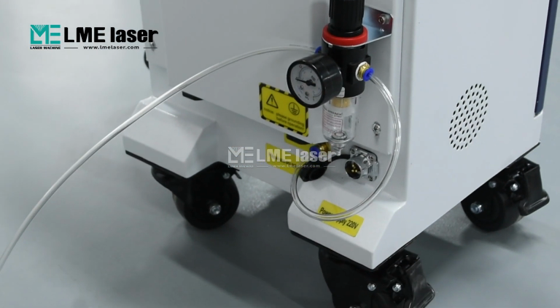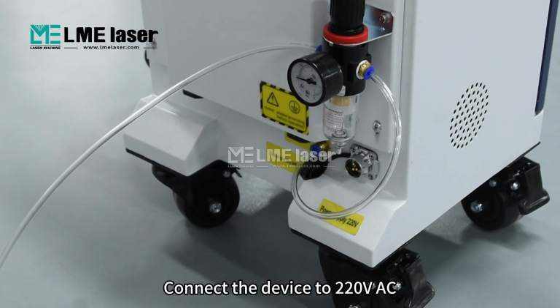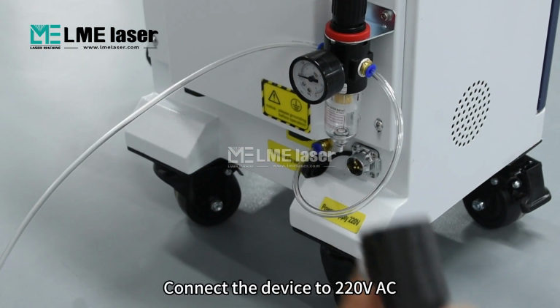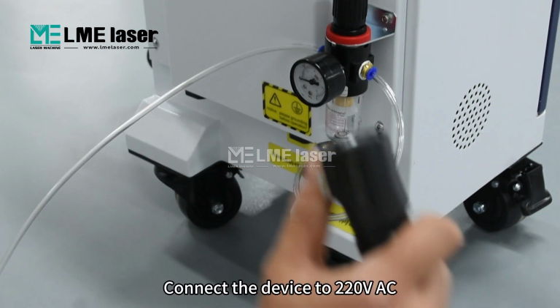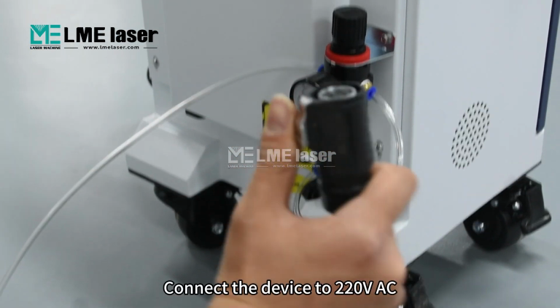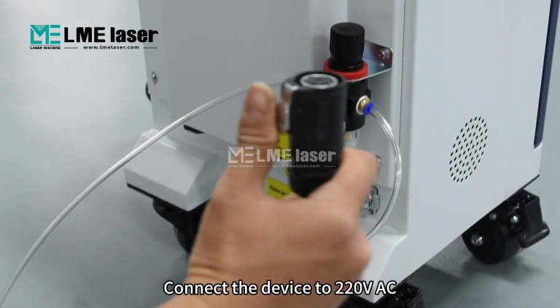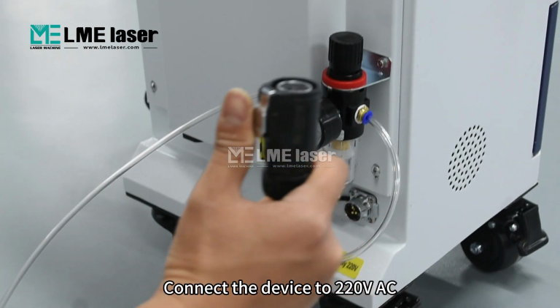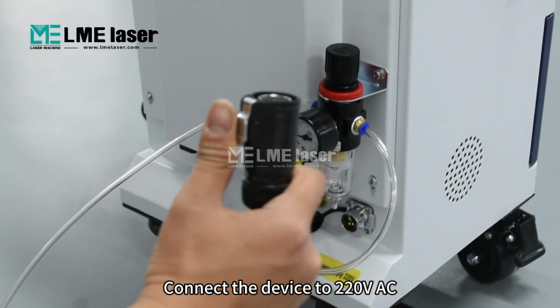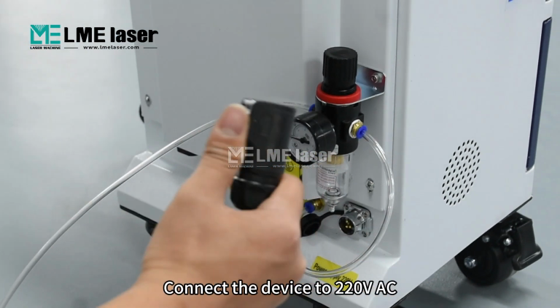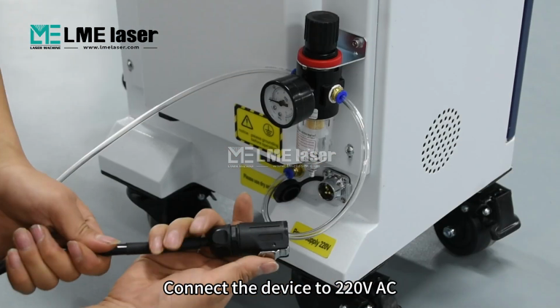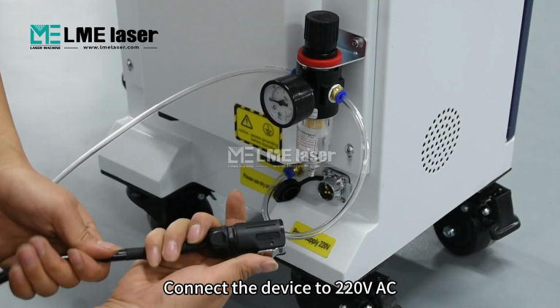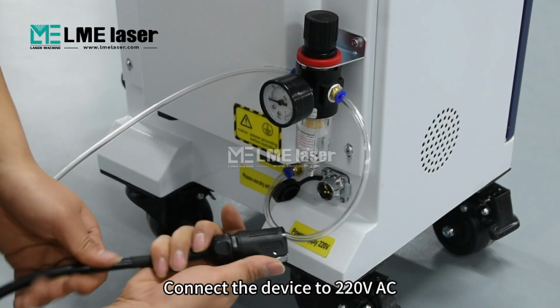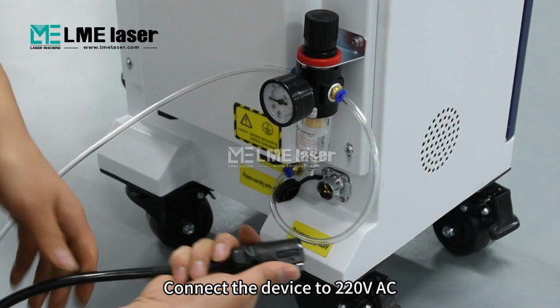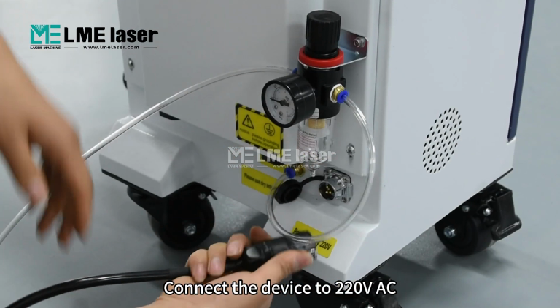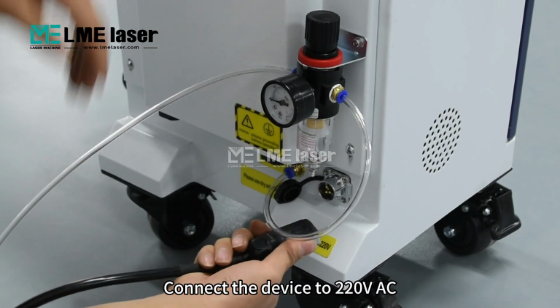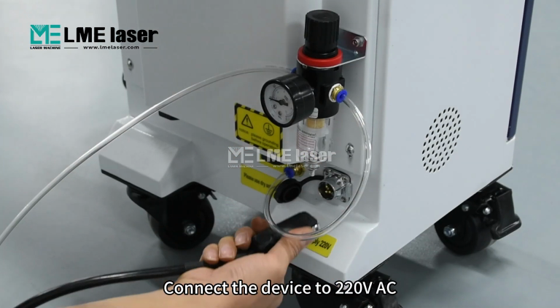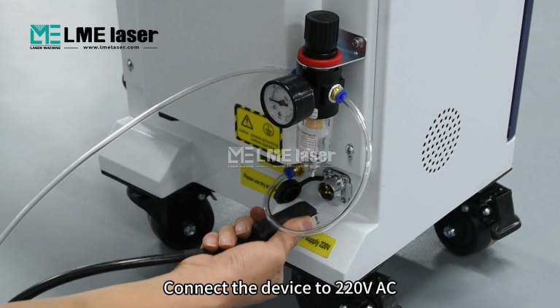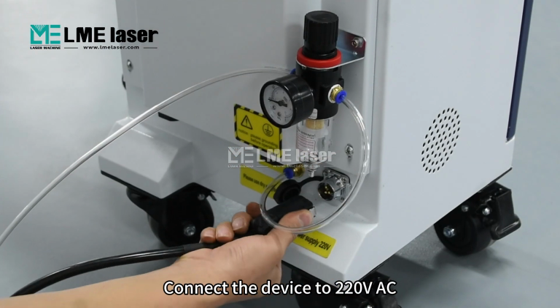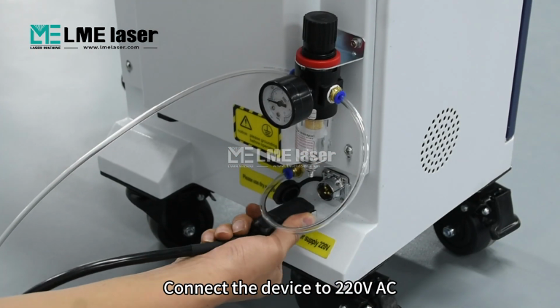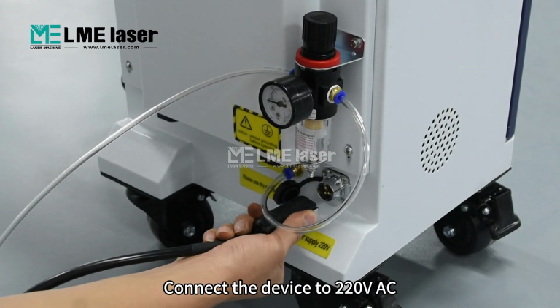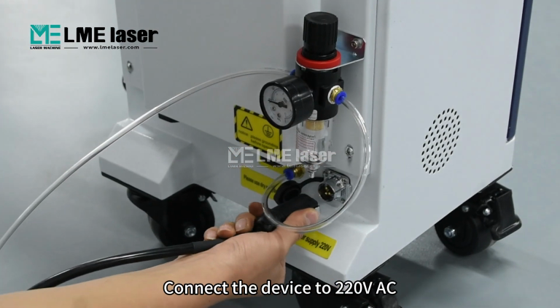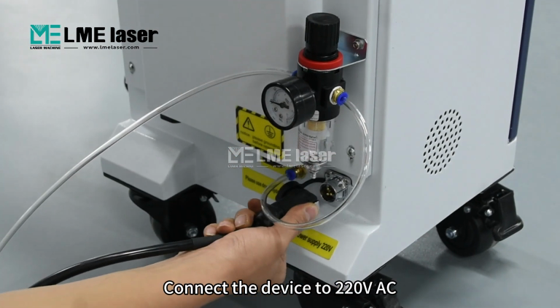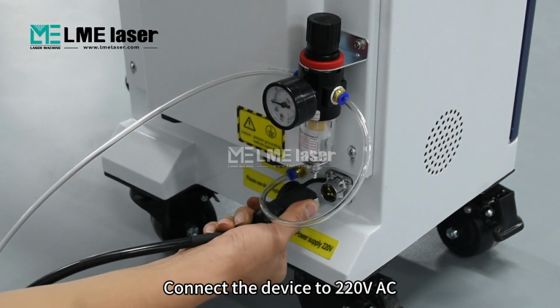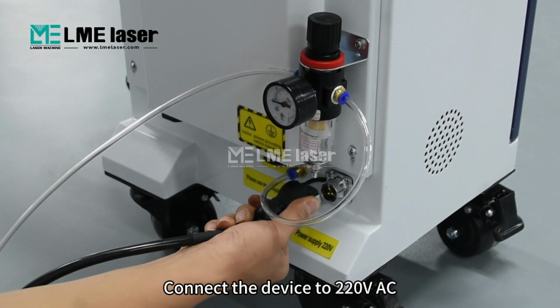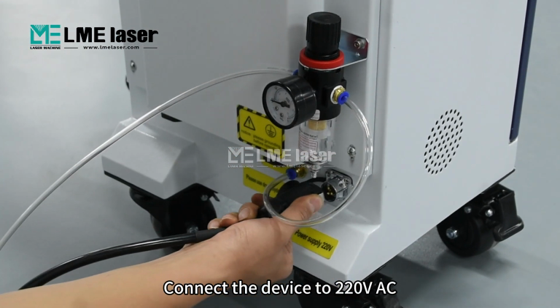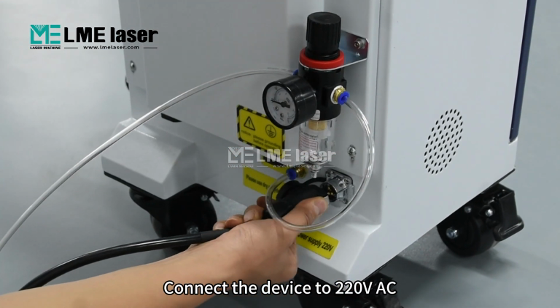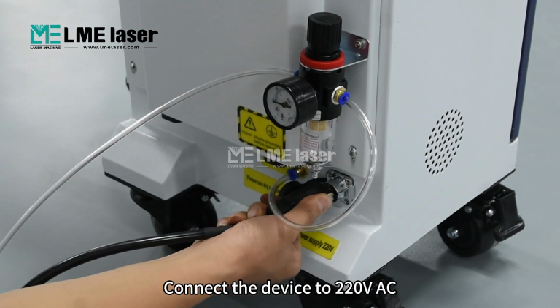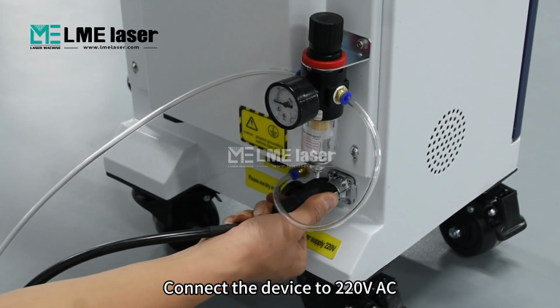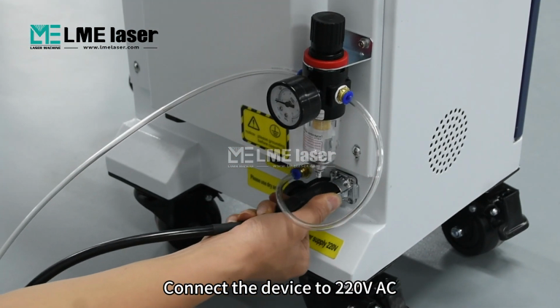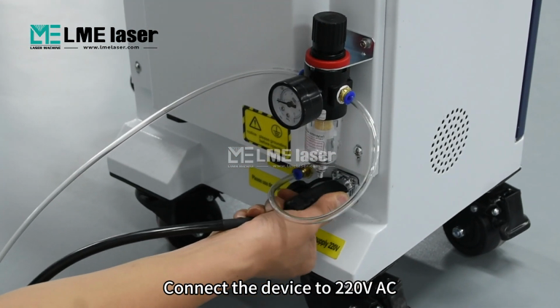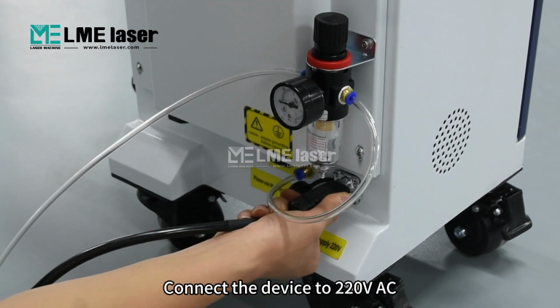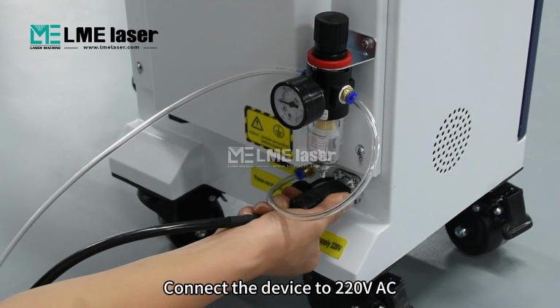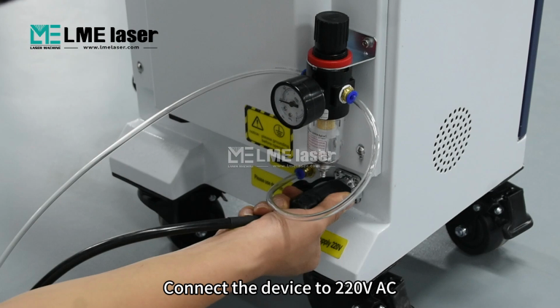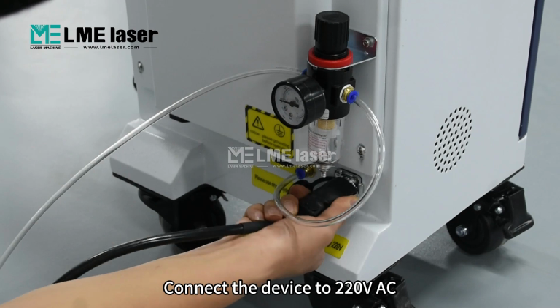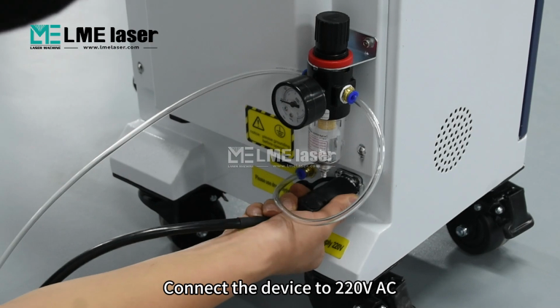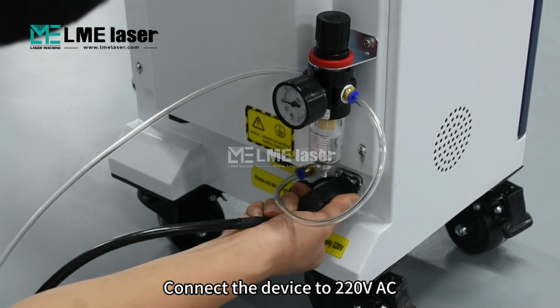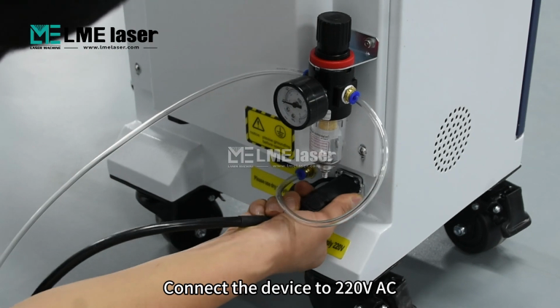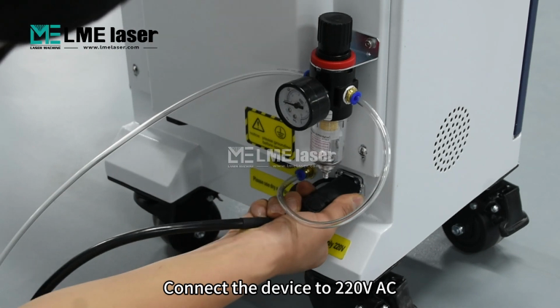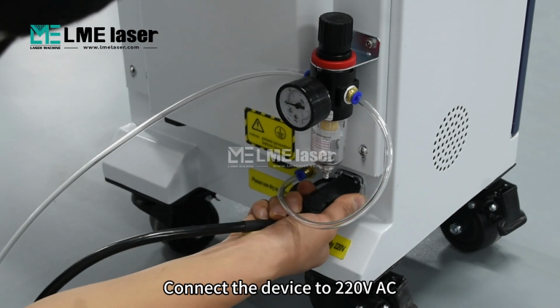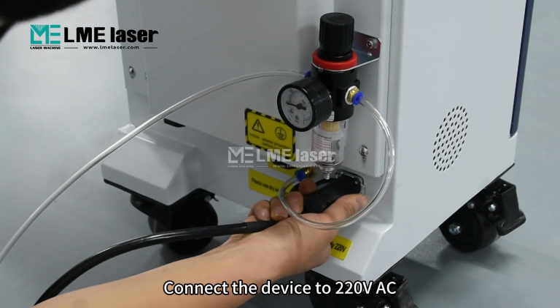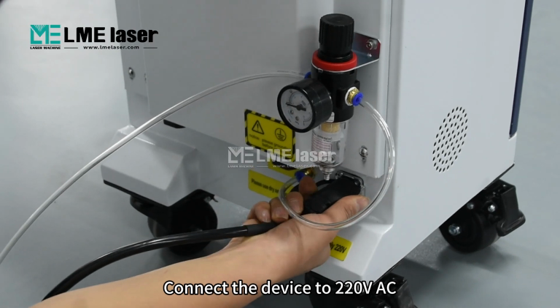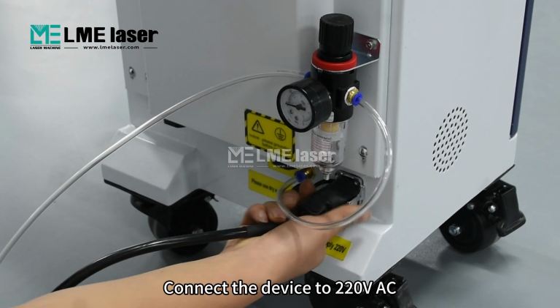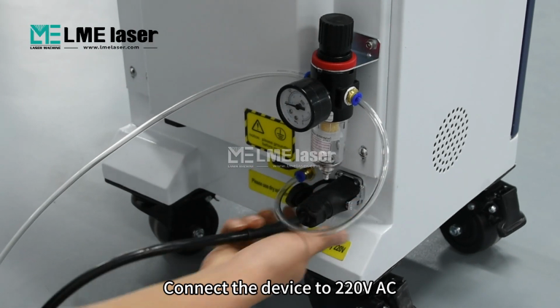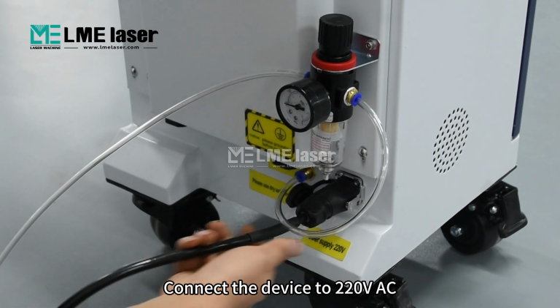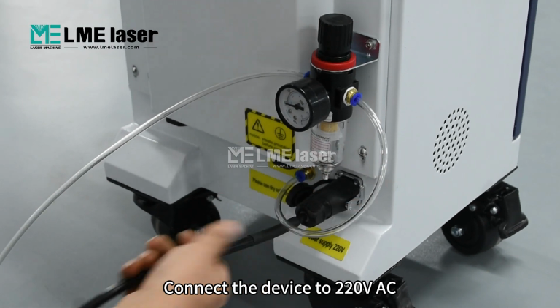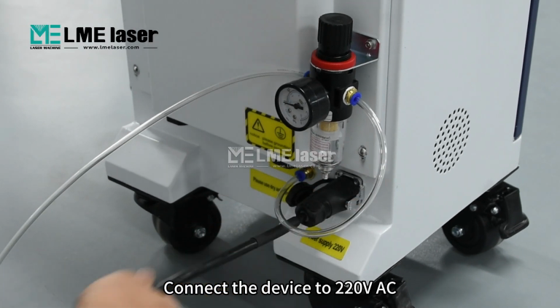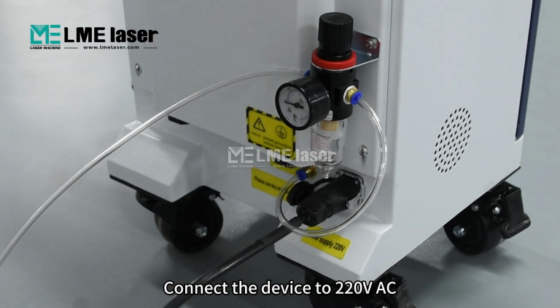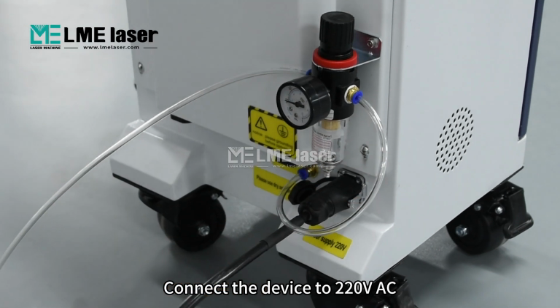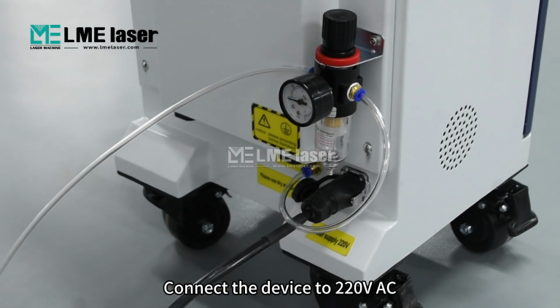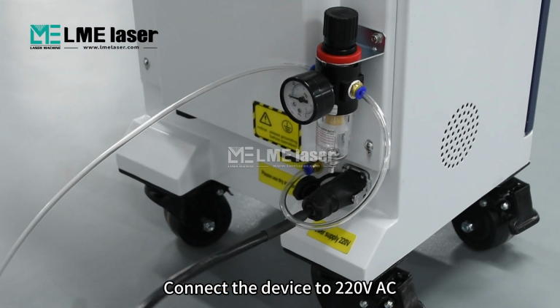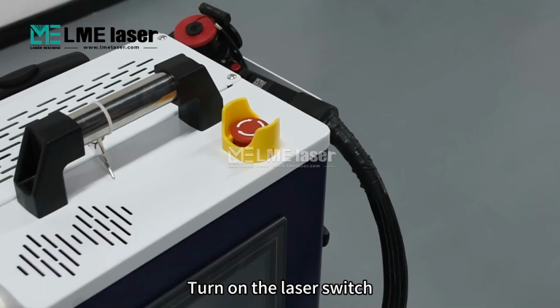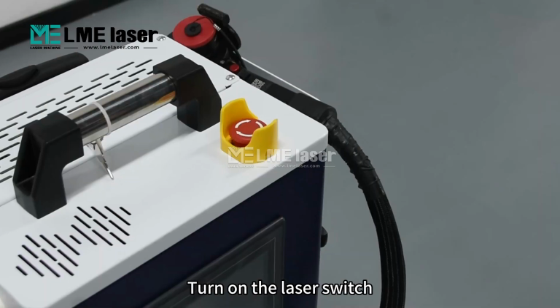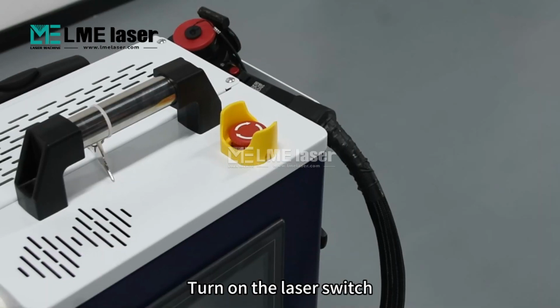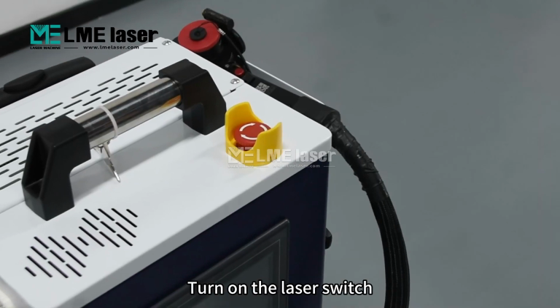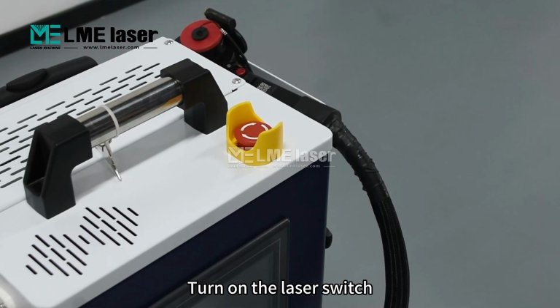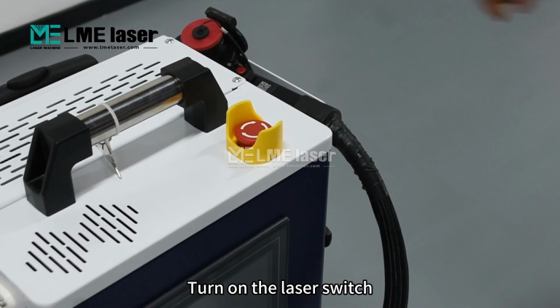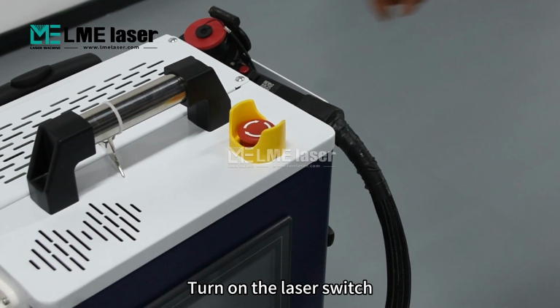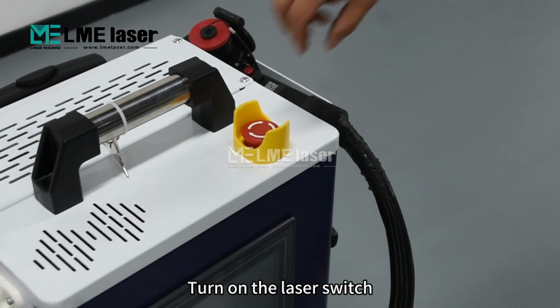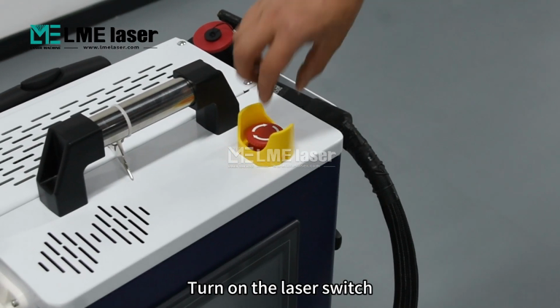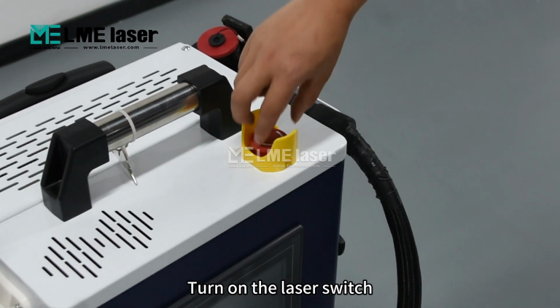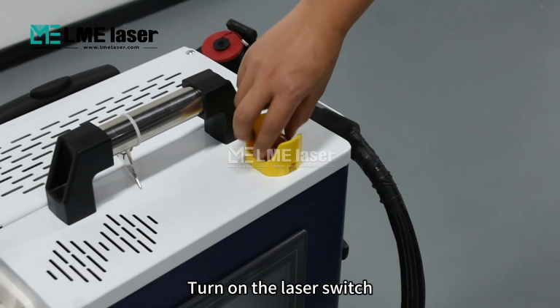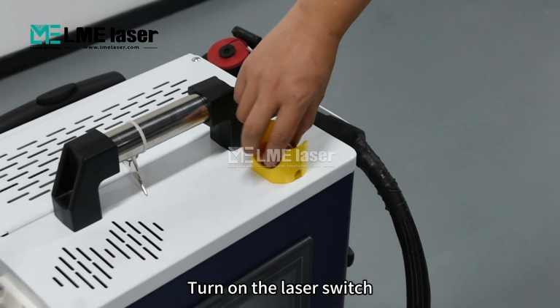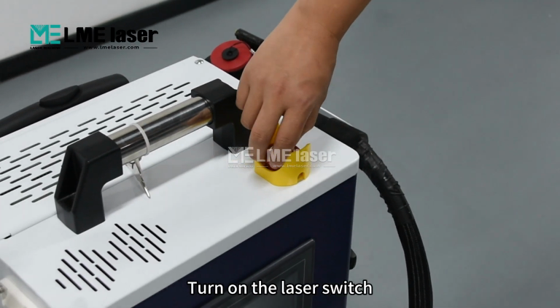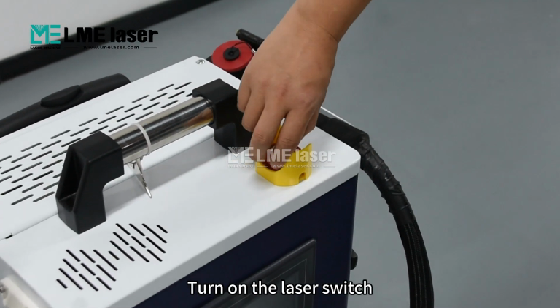Connect the device to 220 volts AC. Turn on the laser switch.